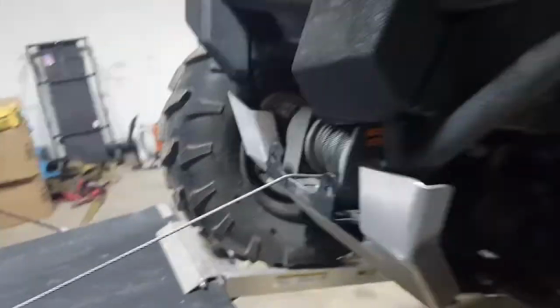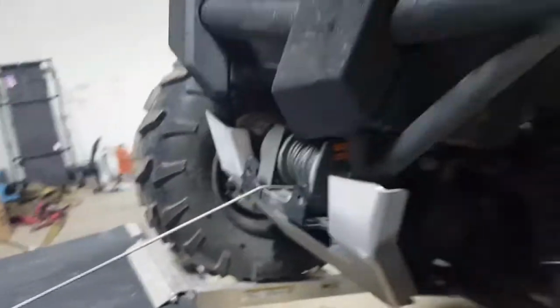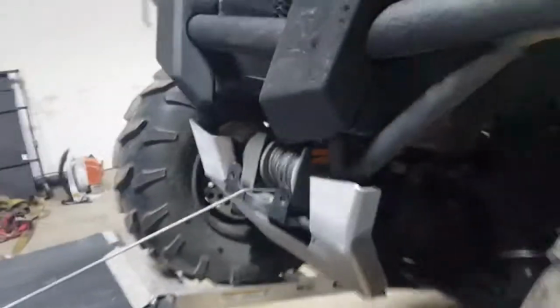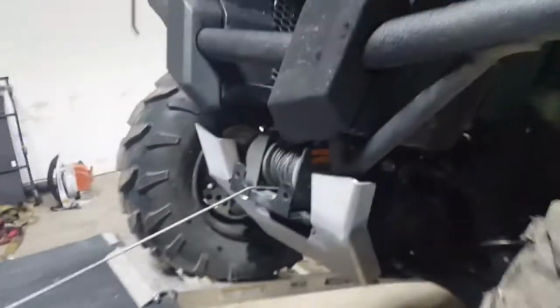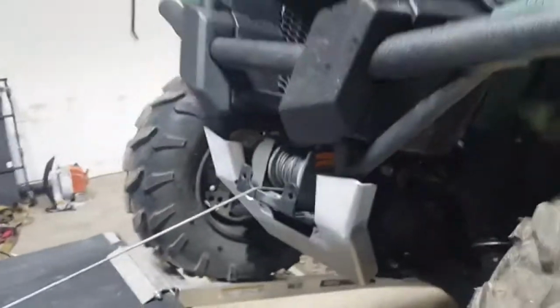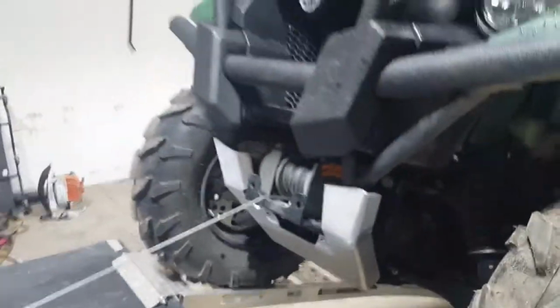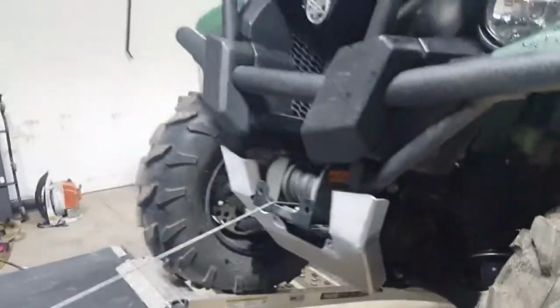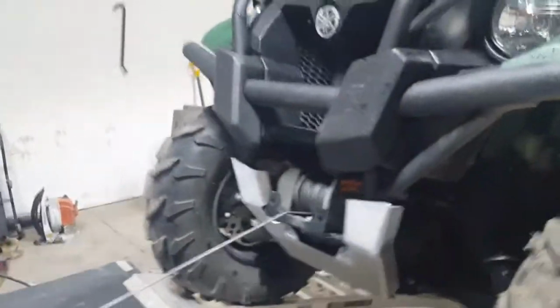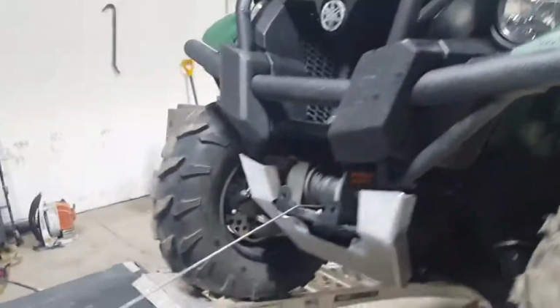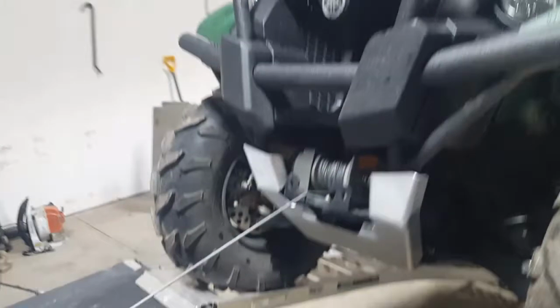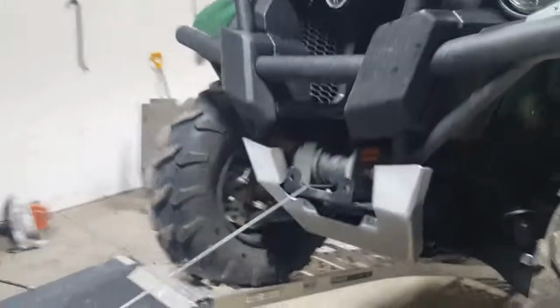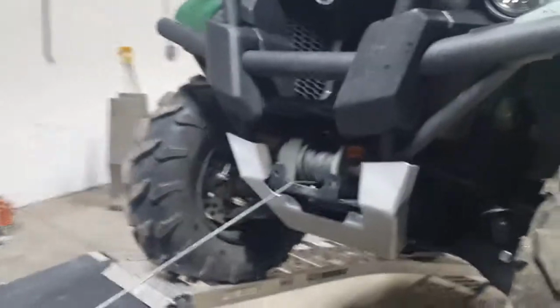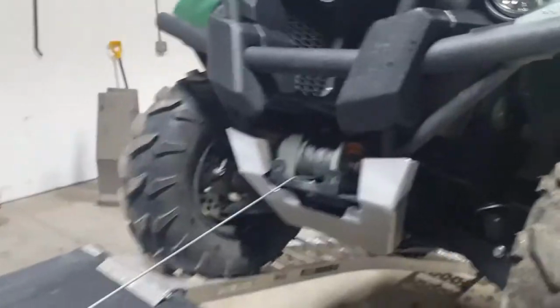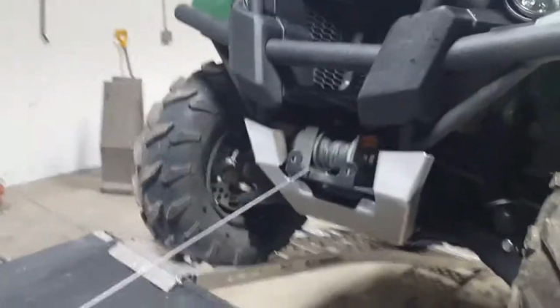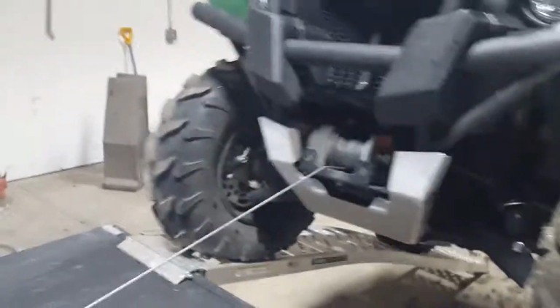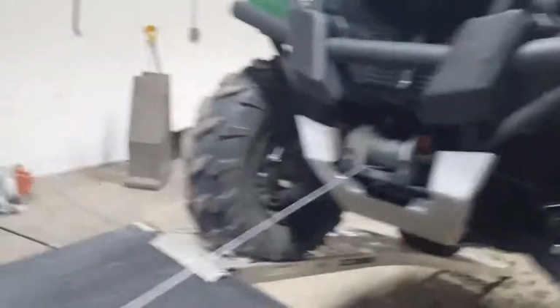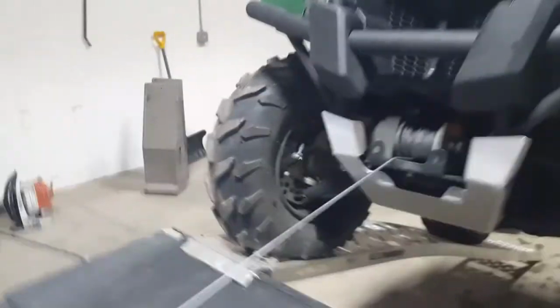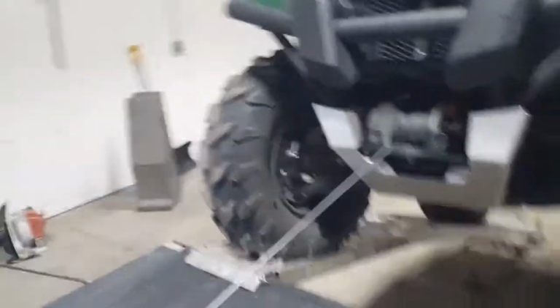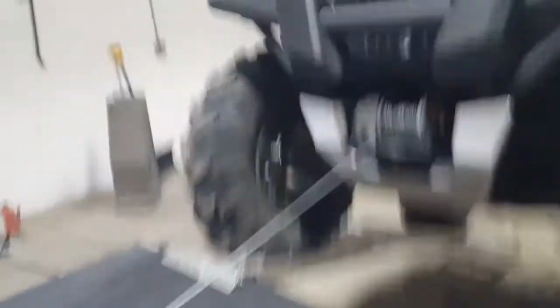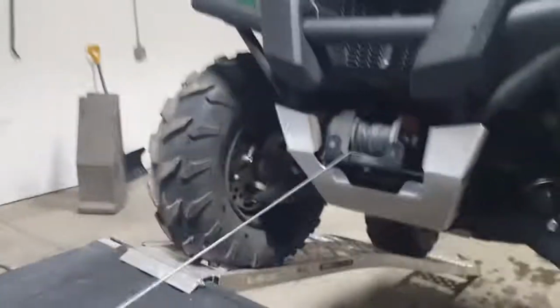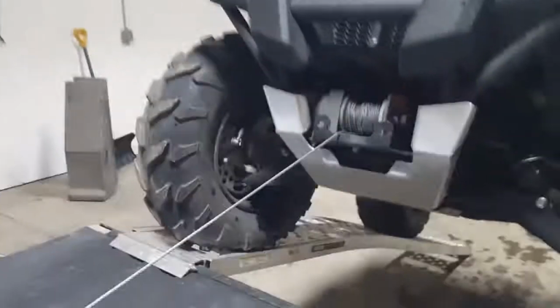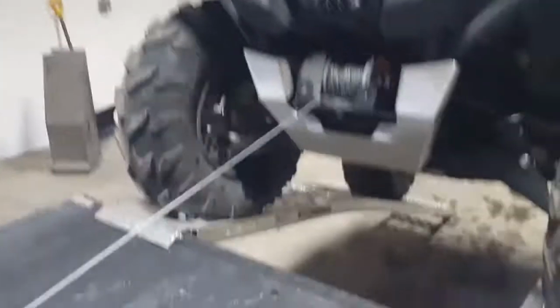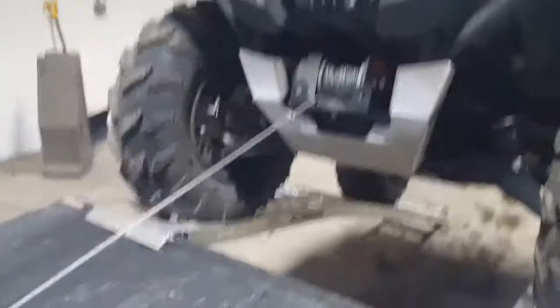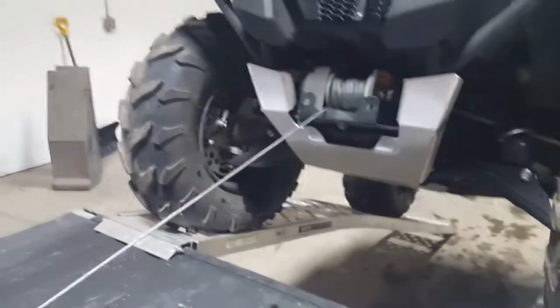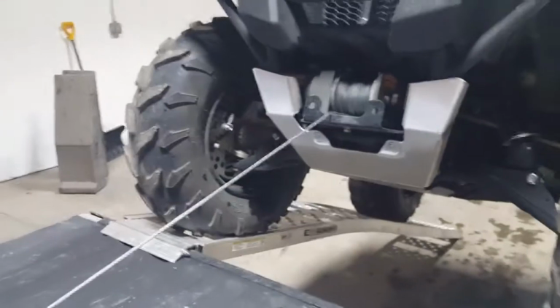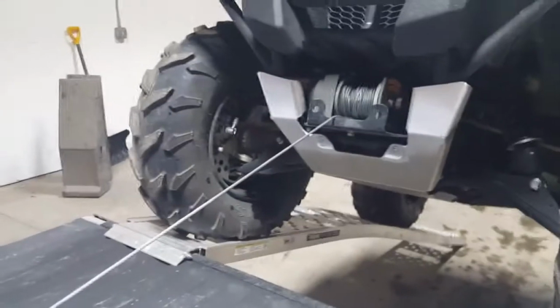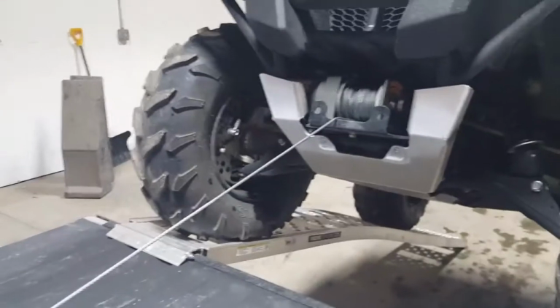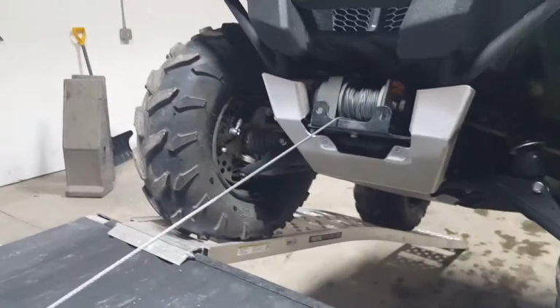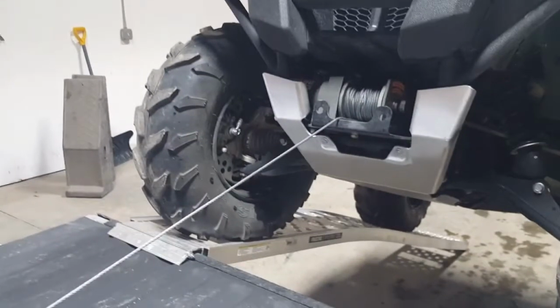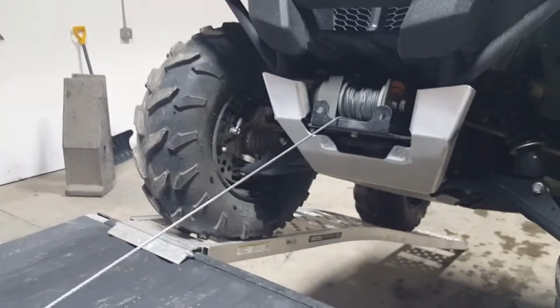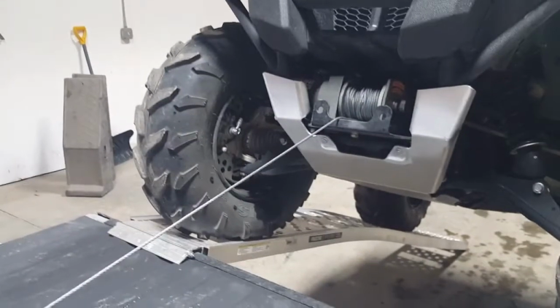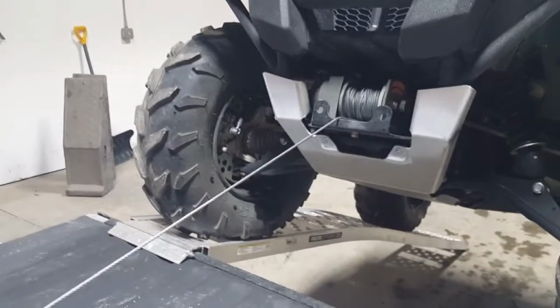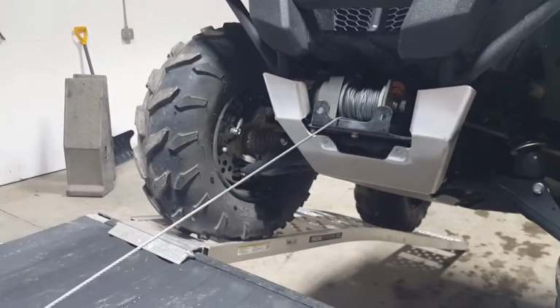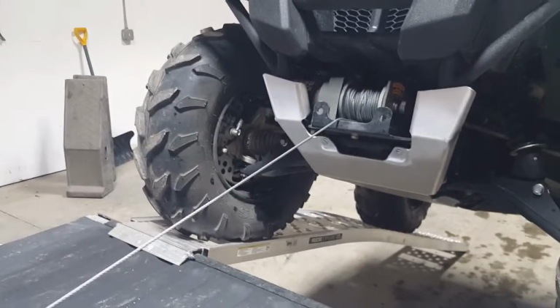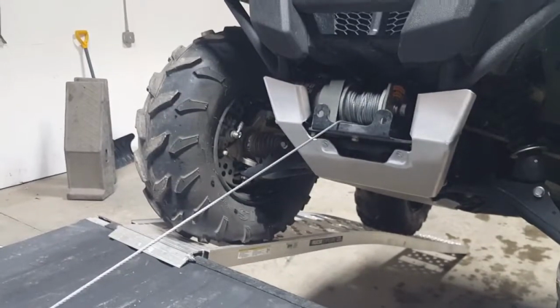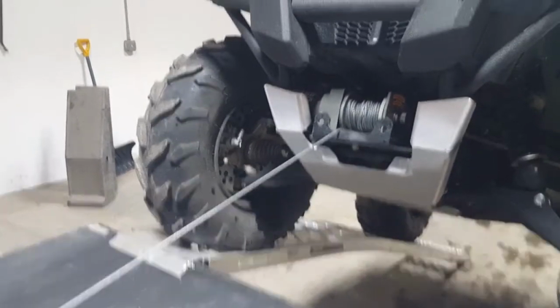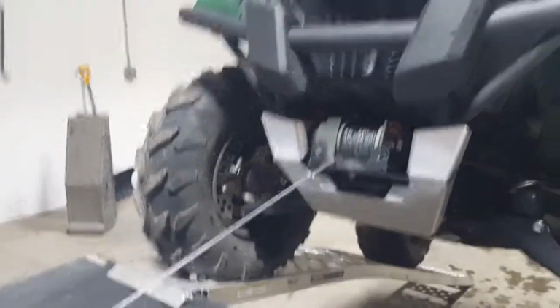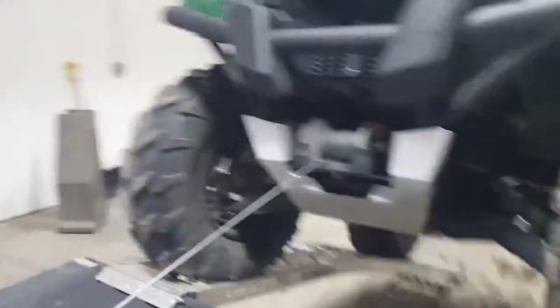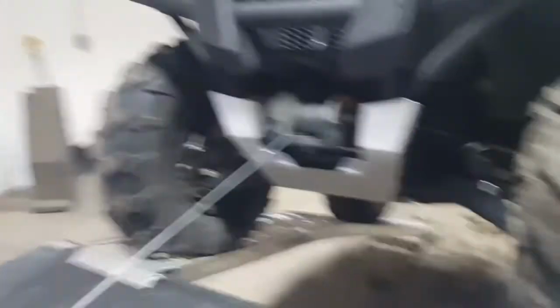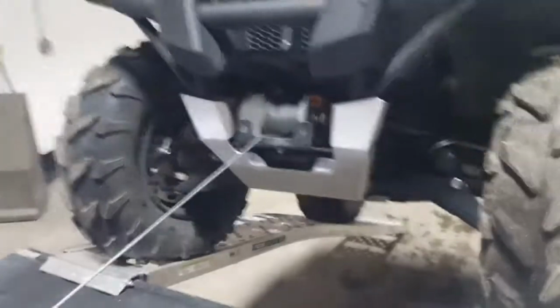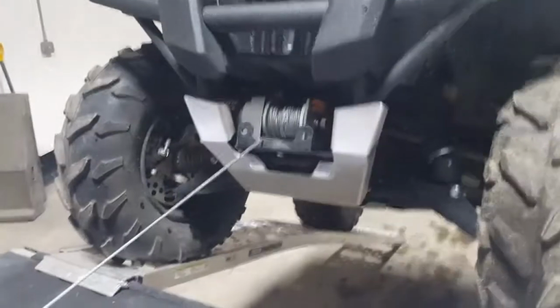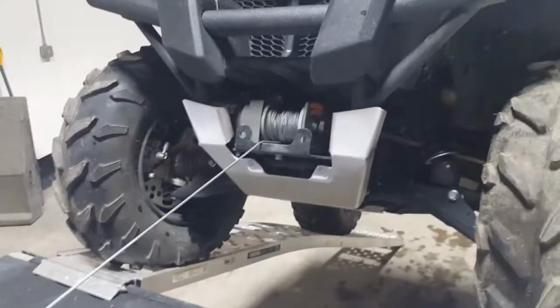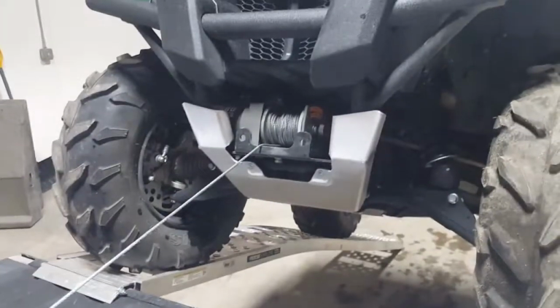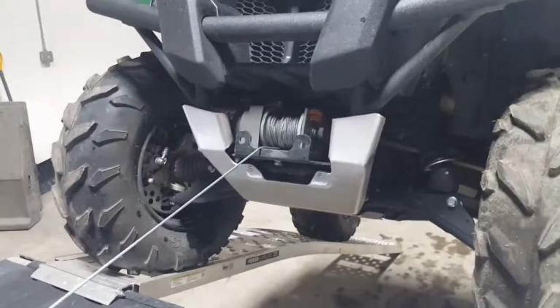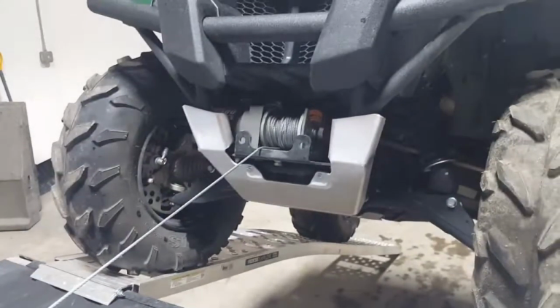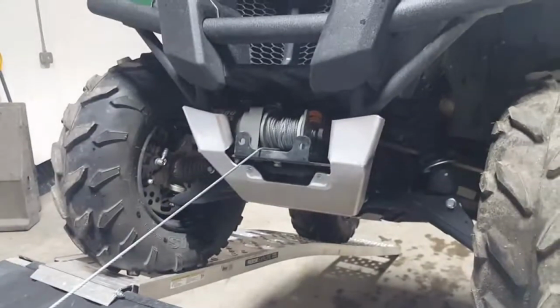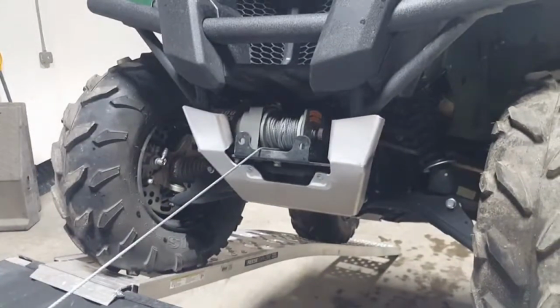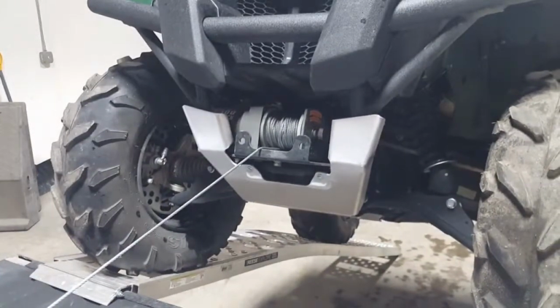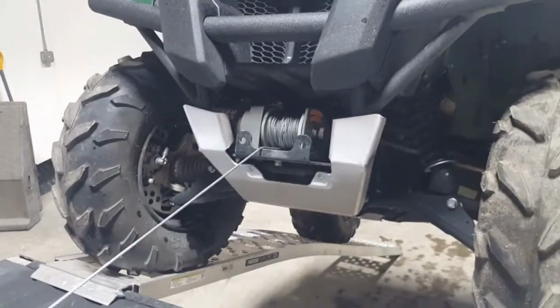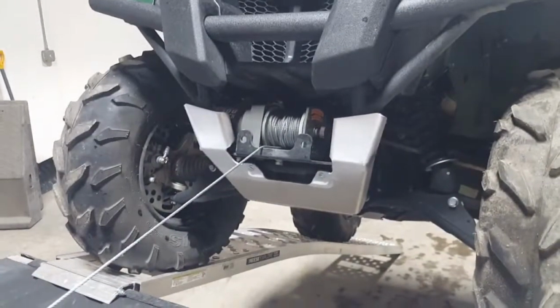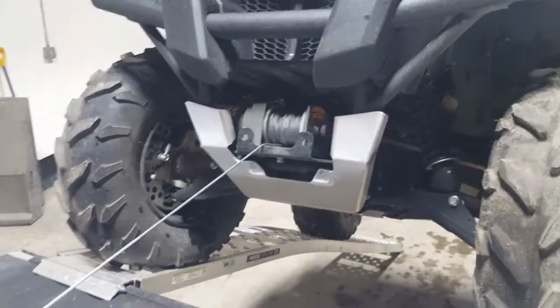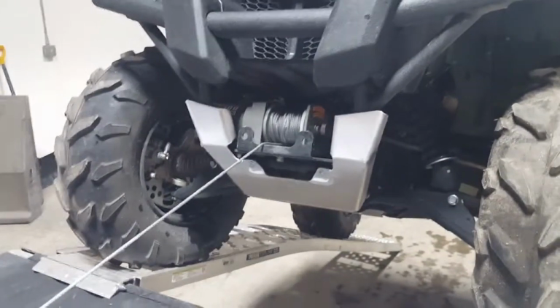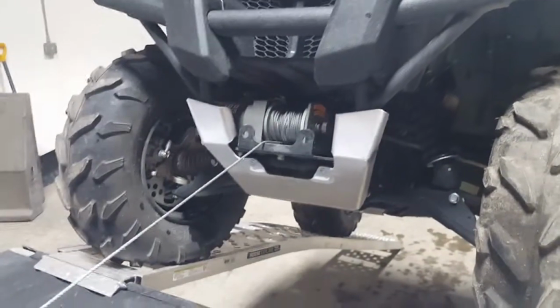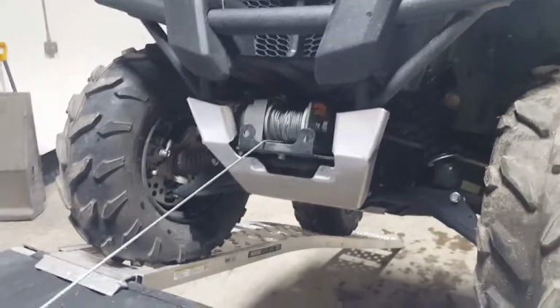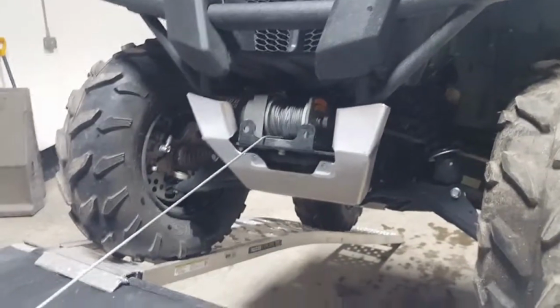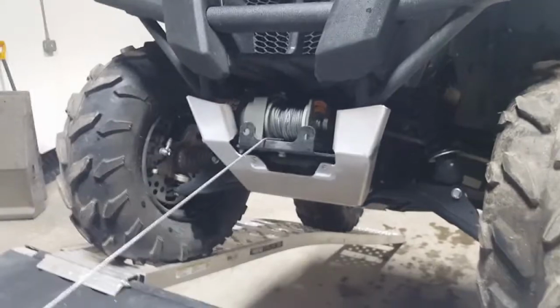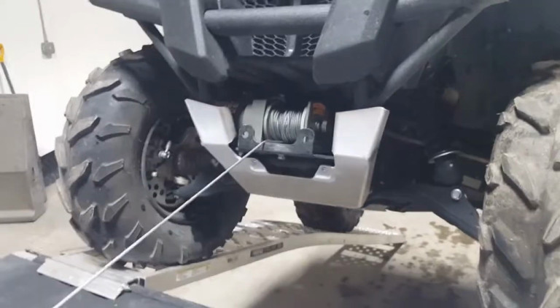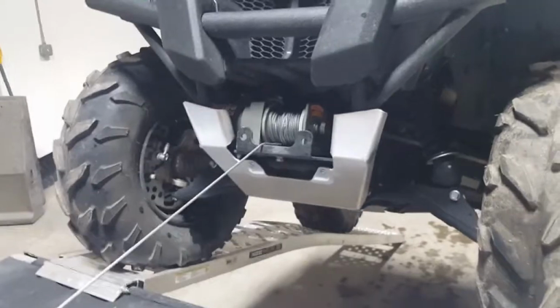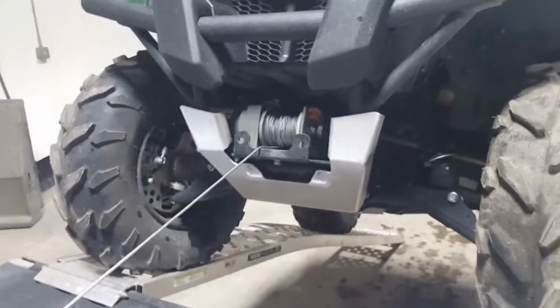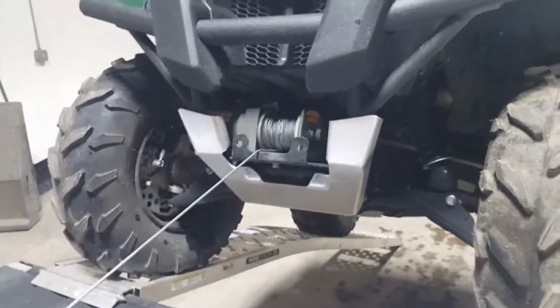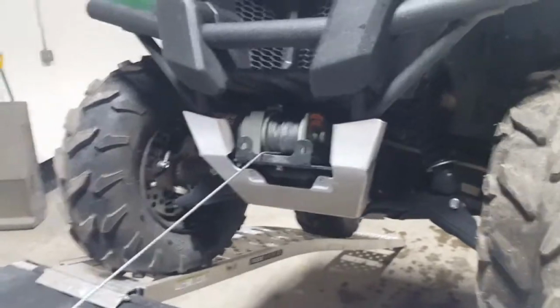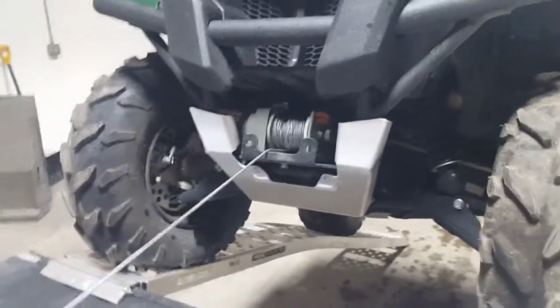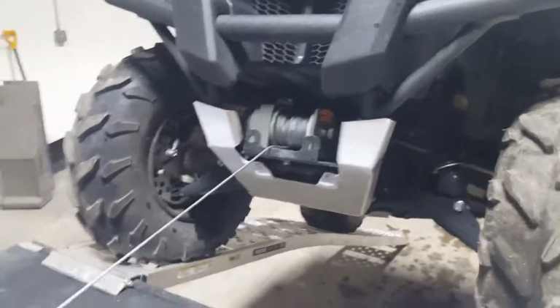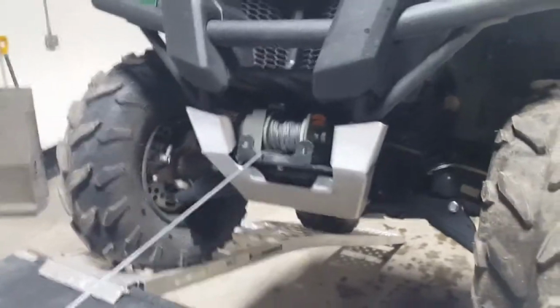Very snug fit, but it fits perfectly. Just got to get the front A-arms on and now the rear A-arms.